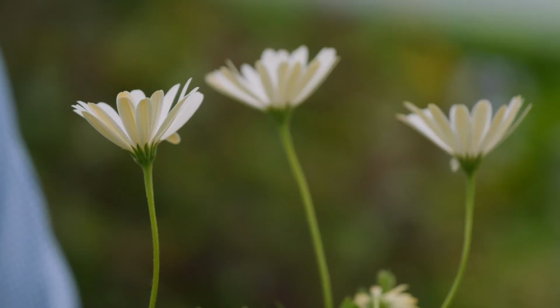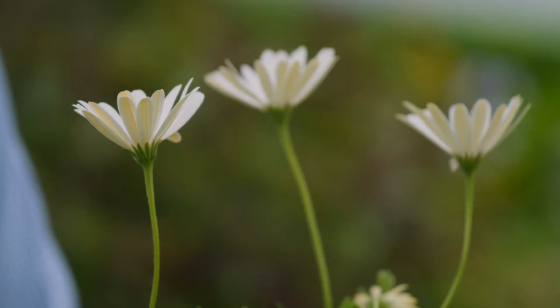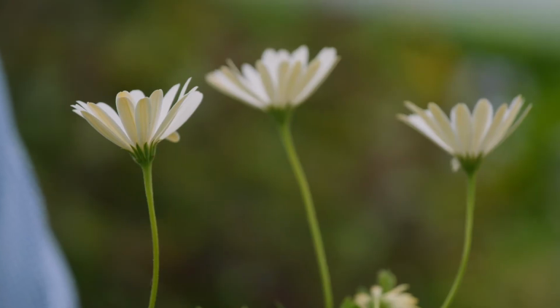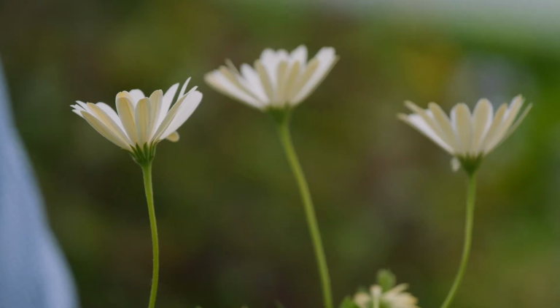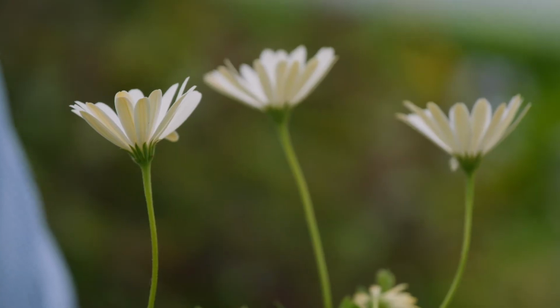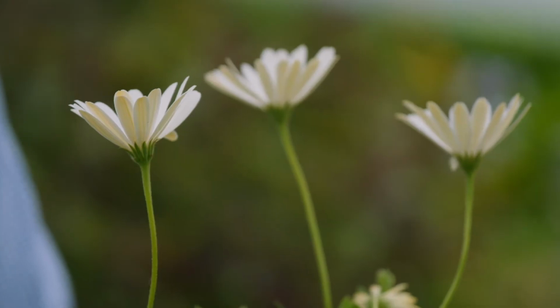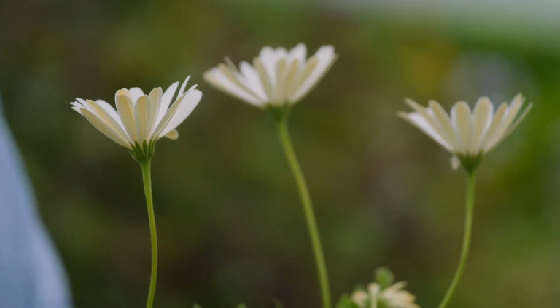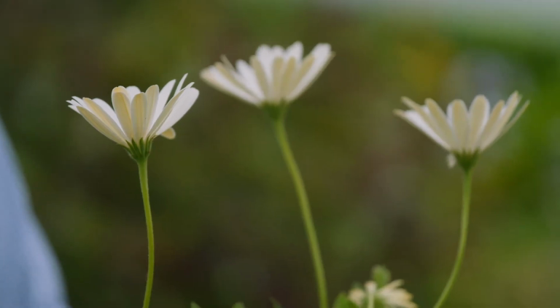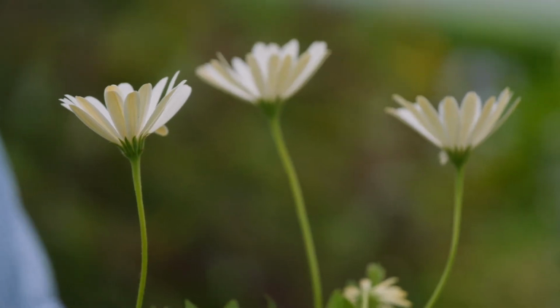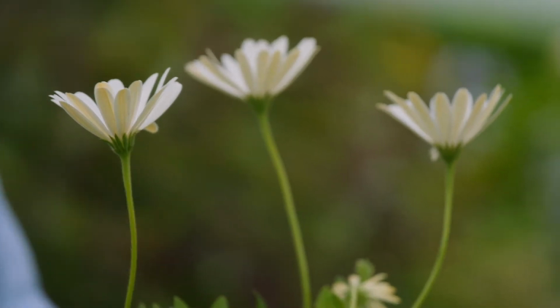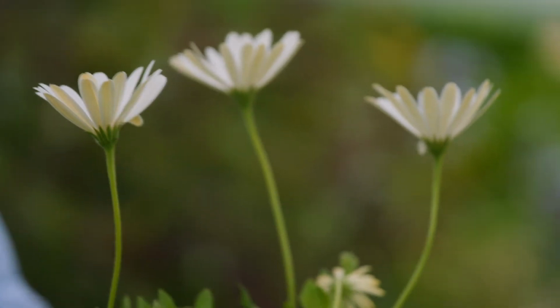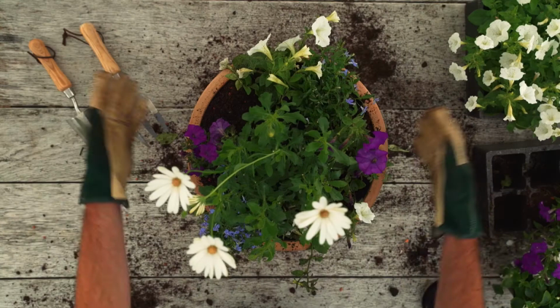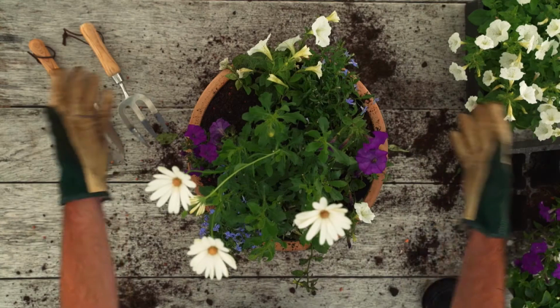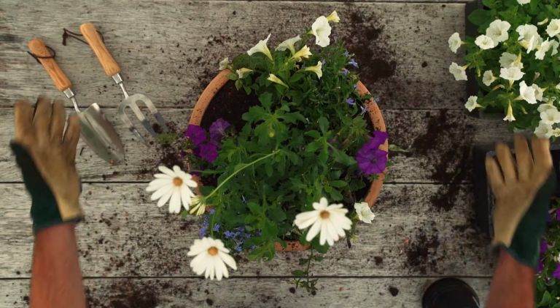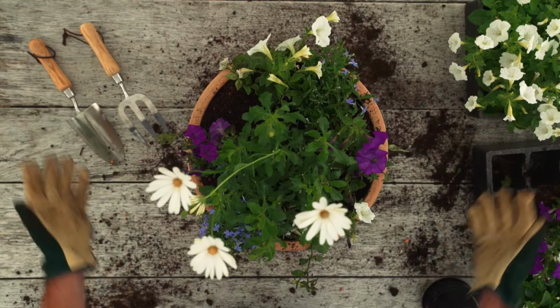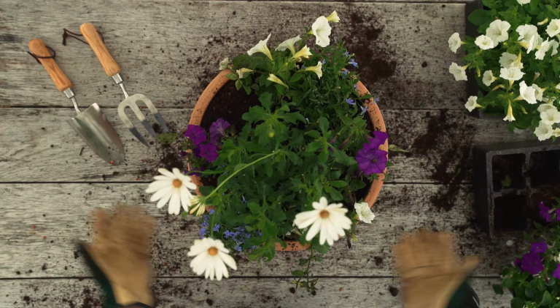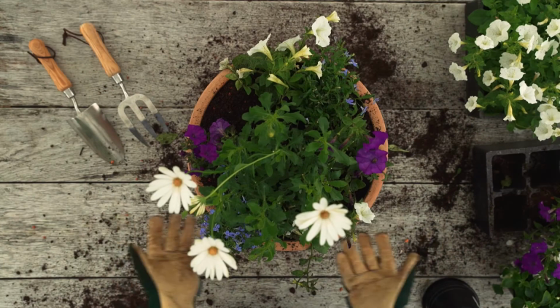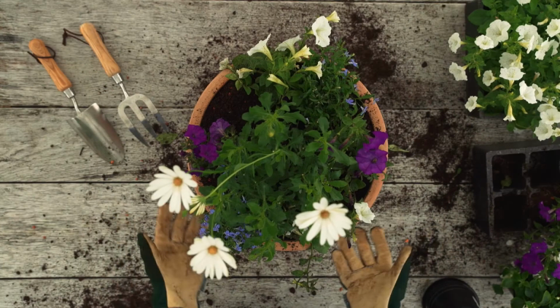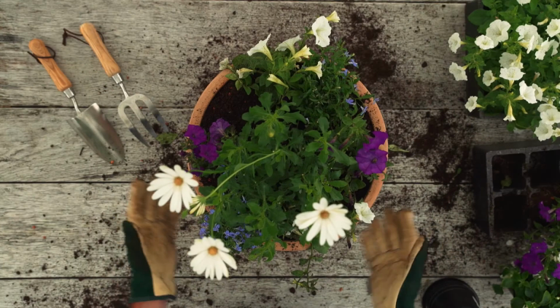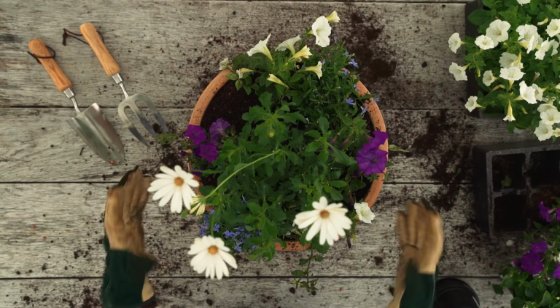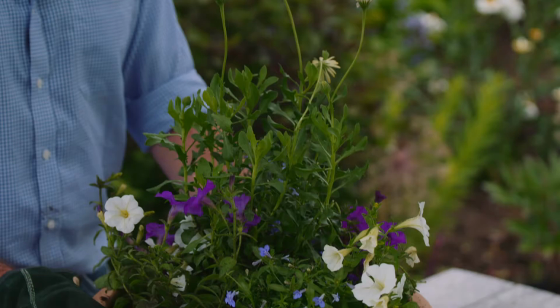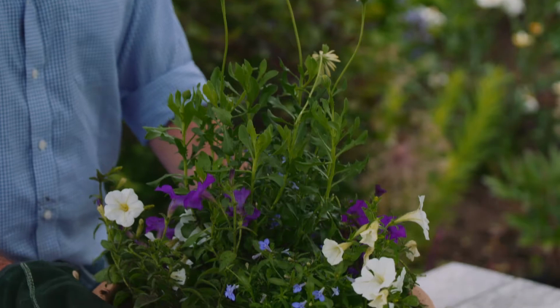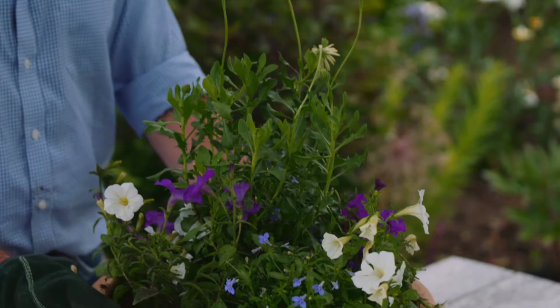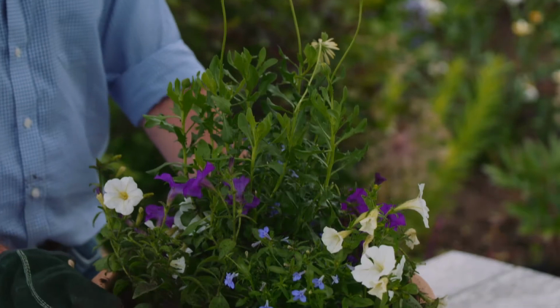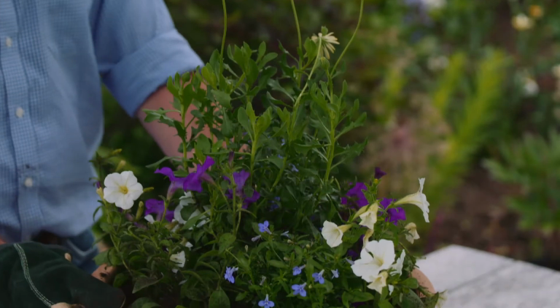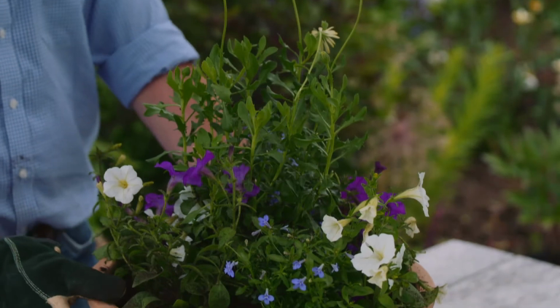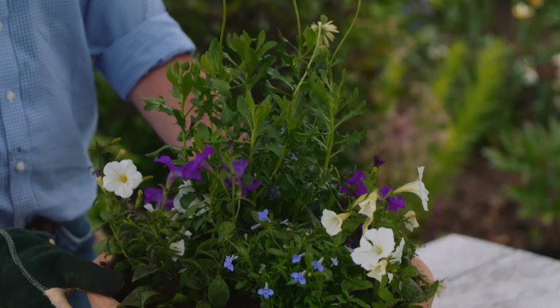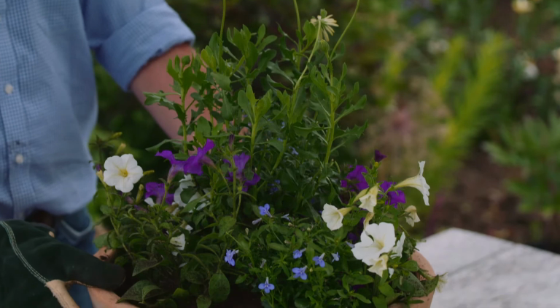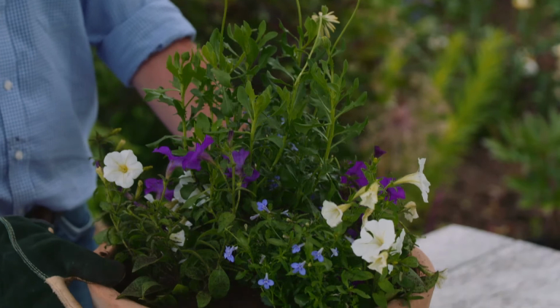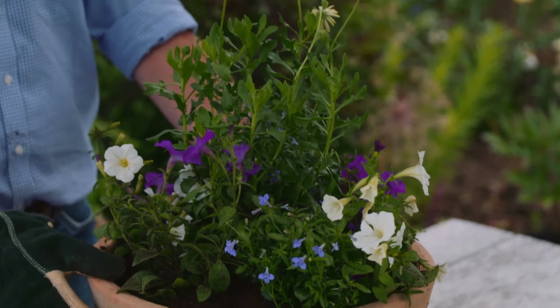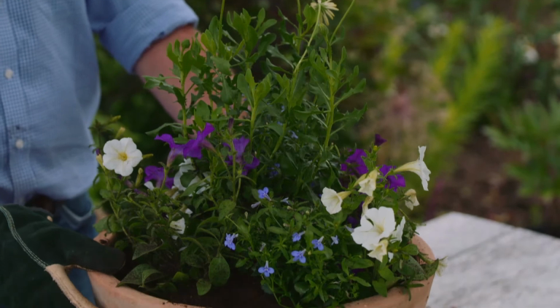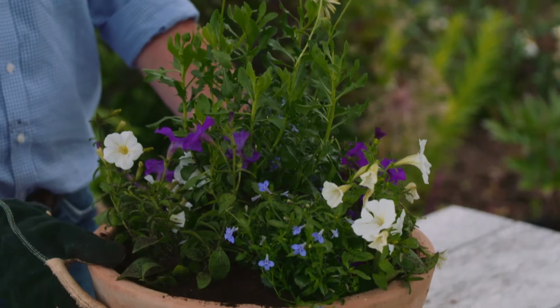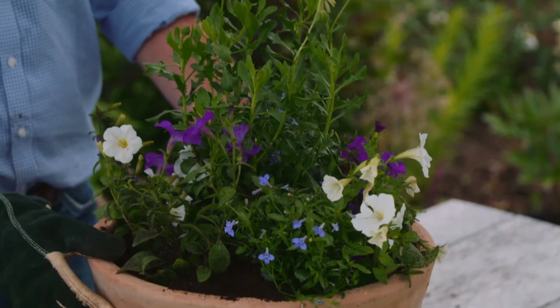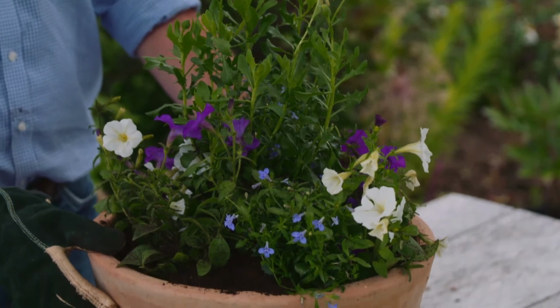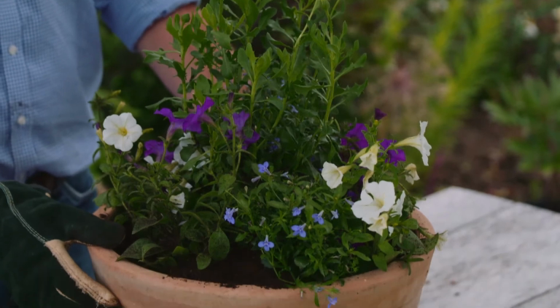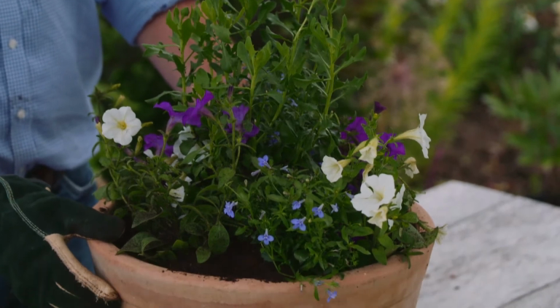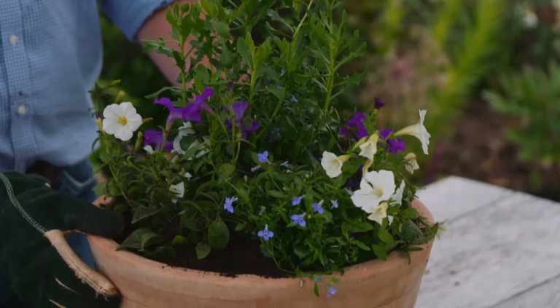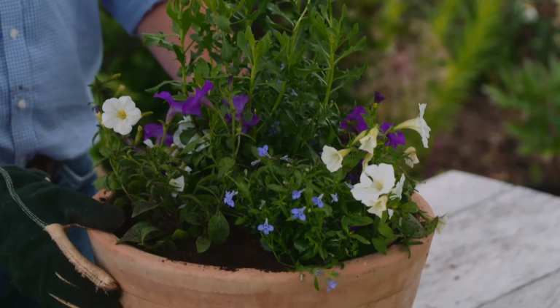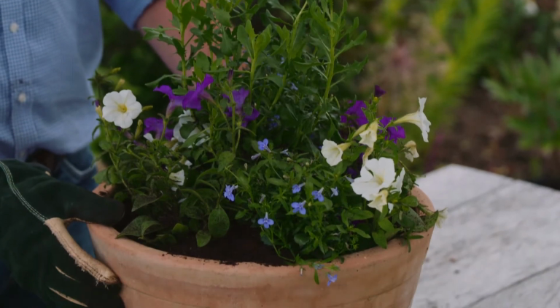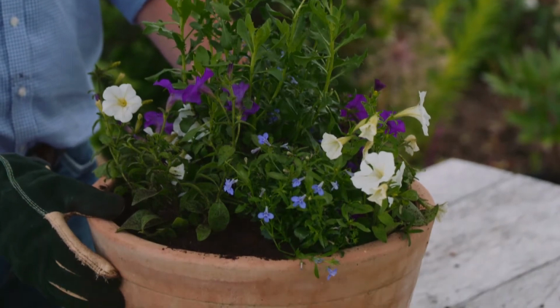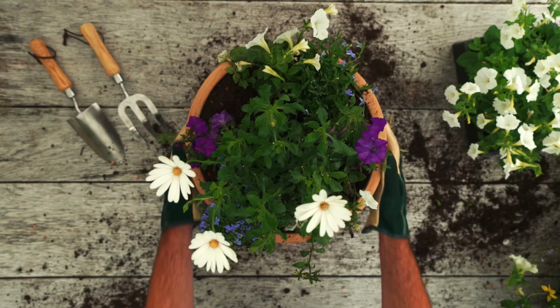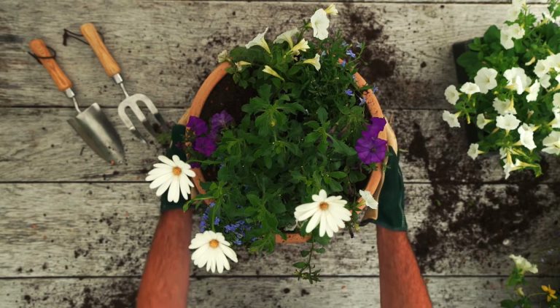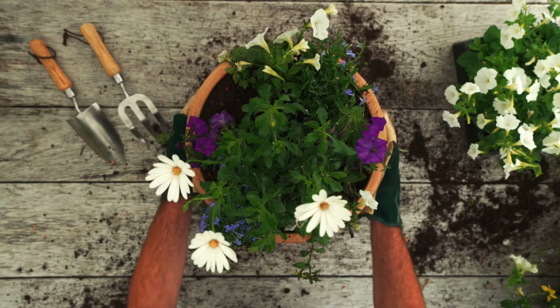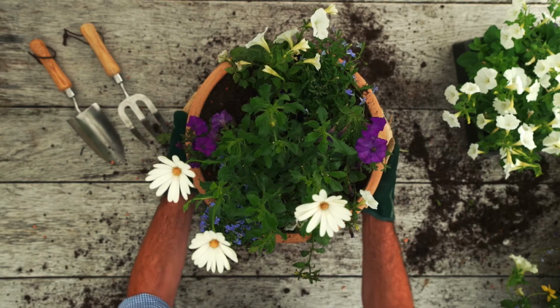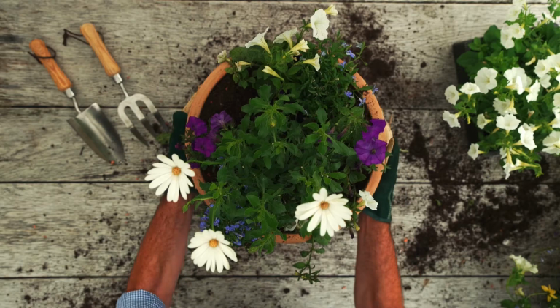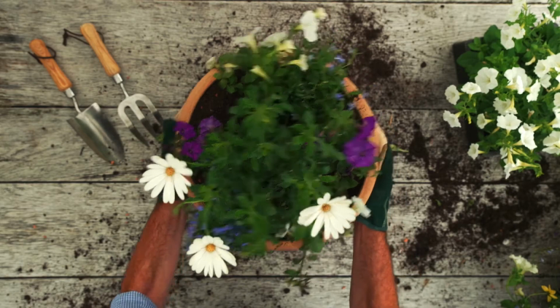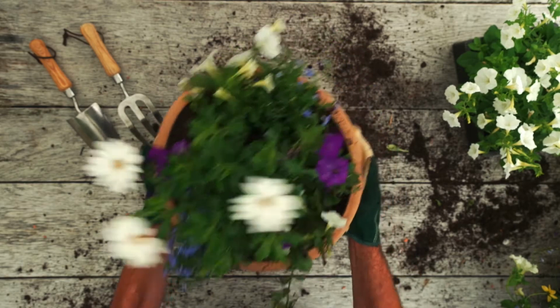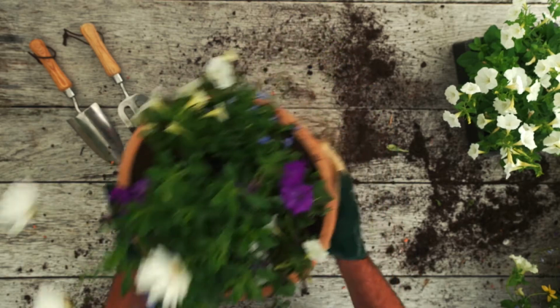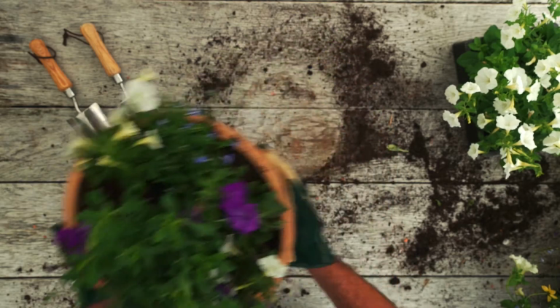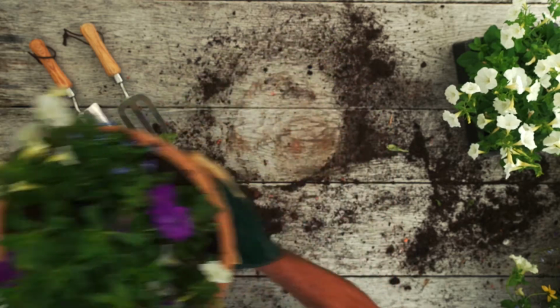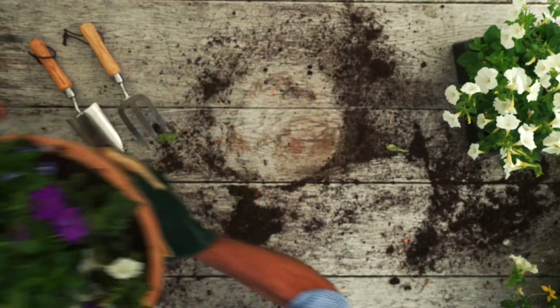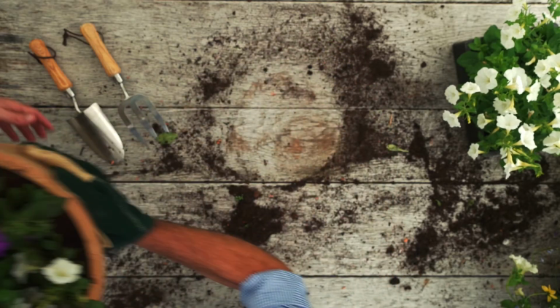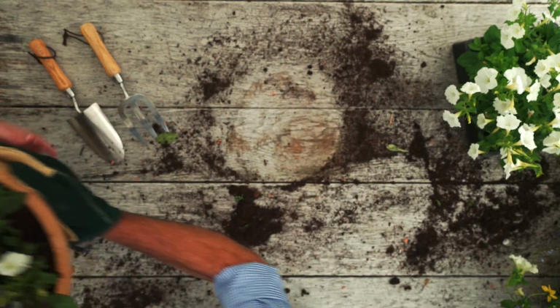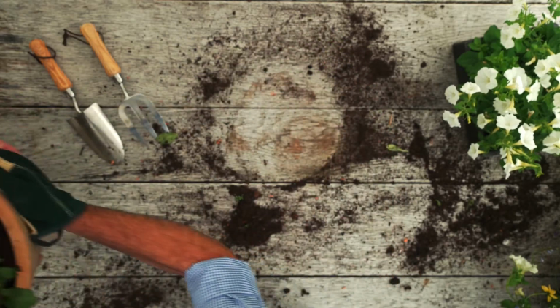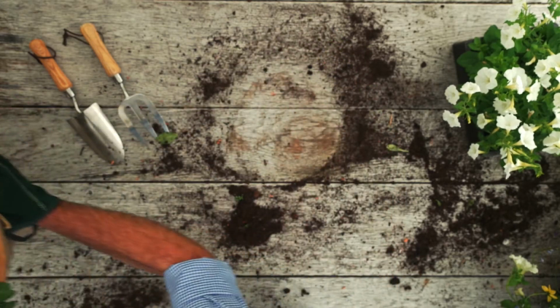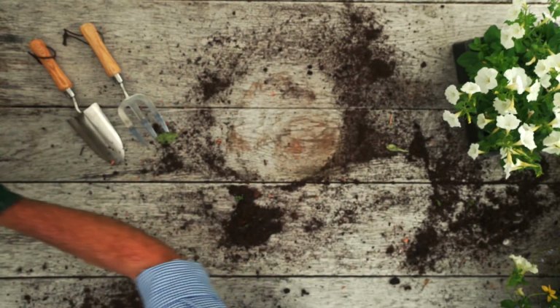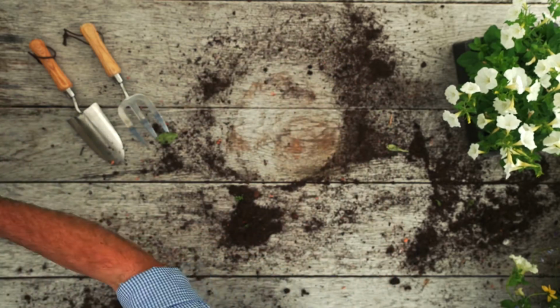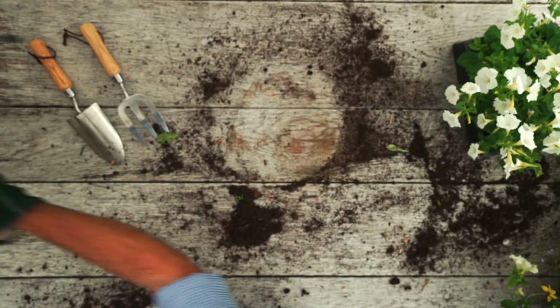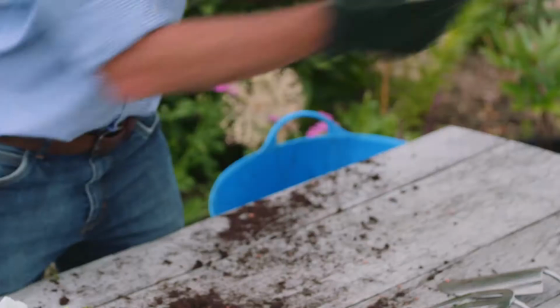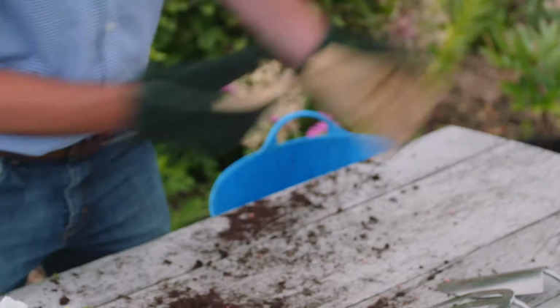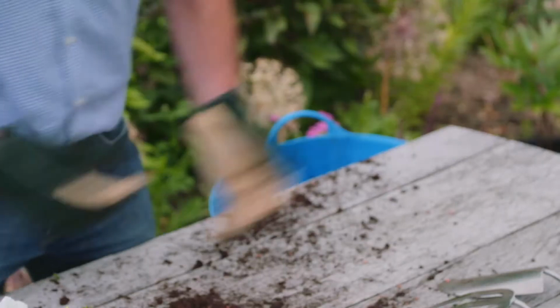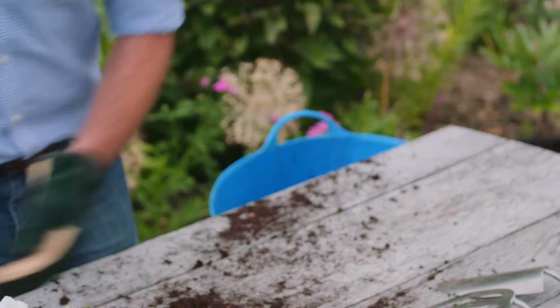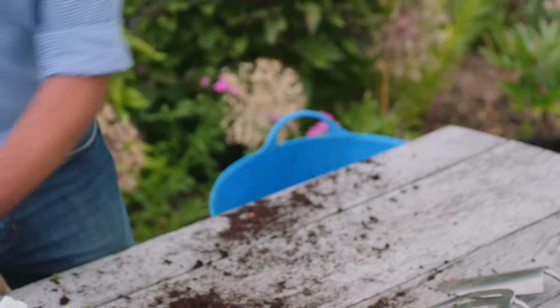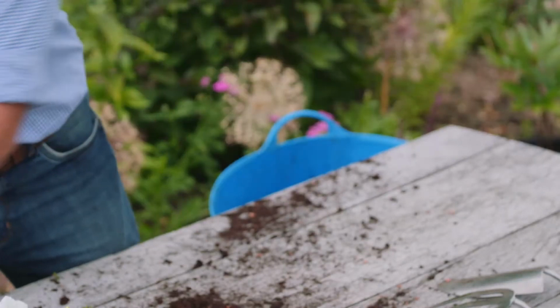Lots of mess, but a lovely colourful pot. In a couple of weeks, you'll have one looking like this.